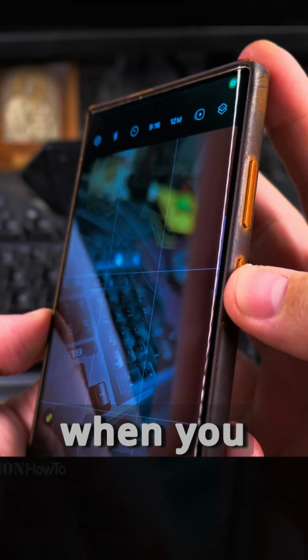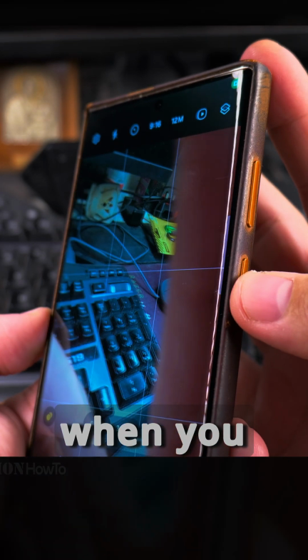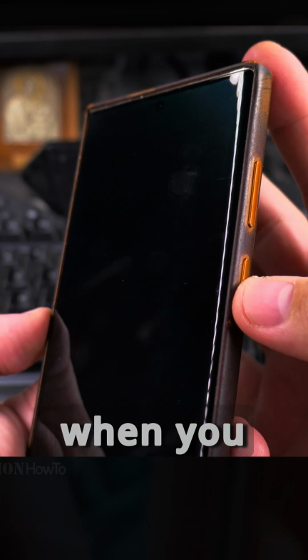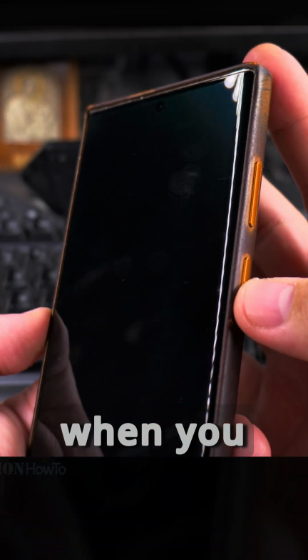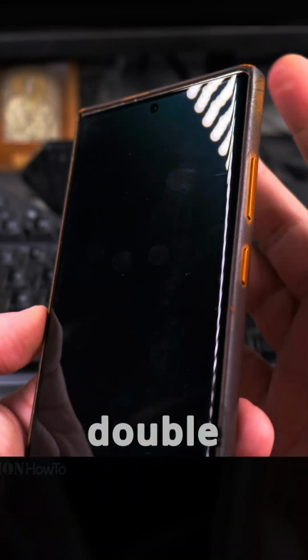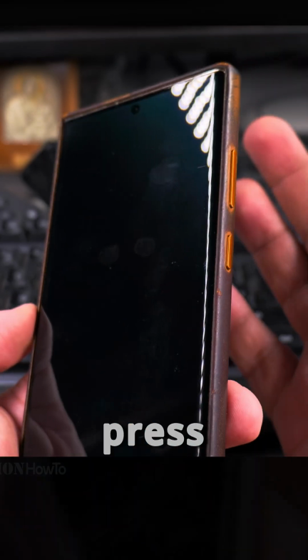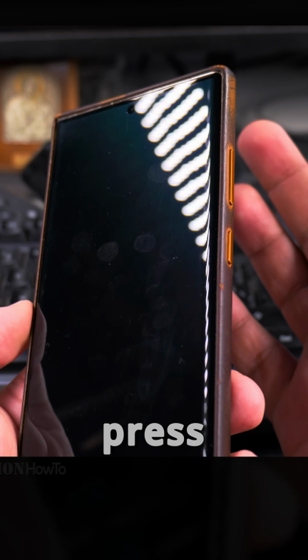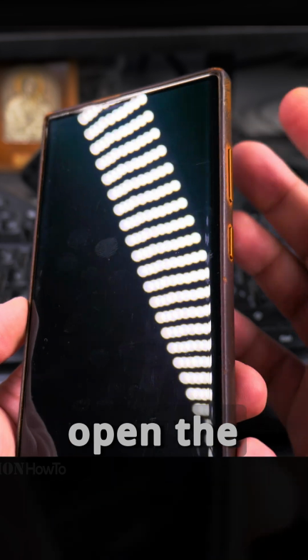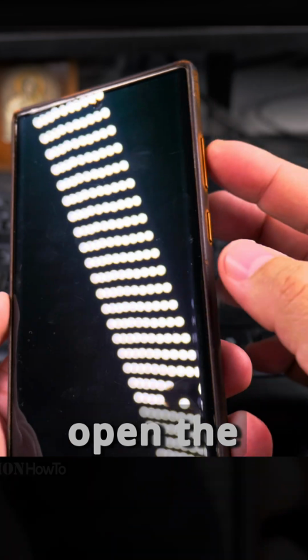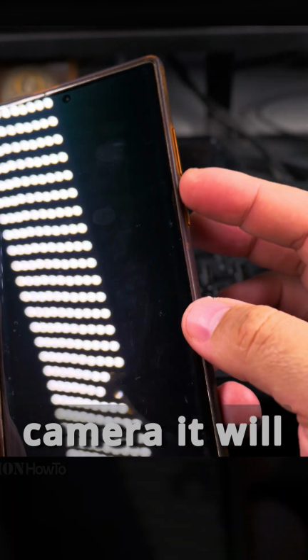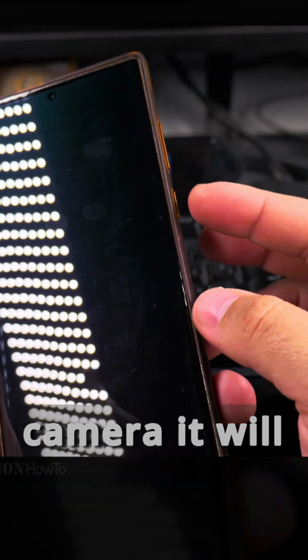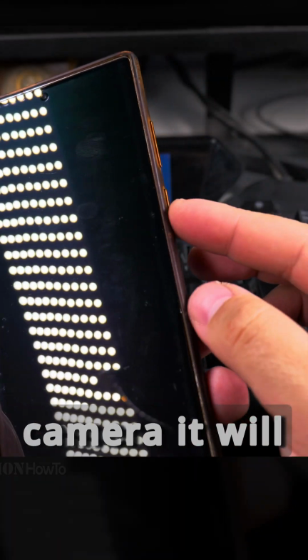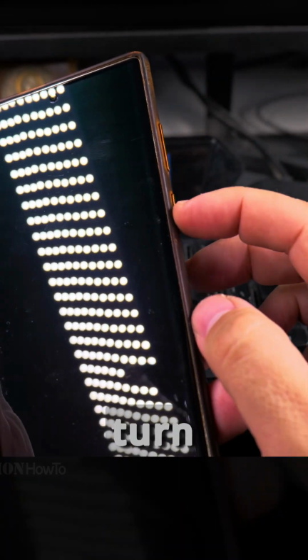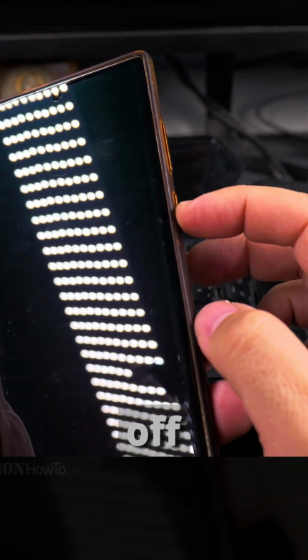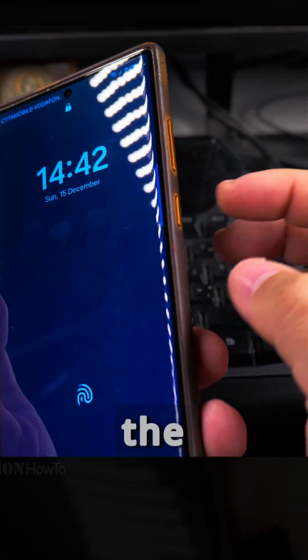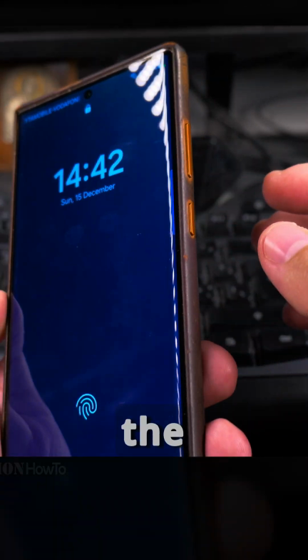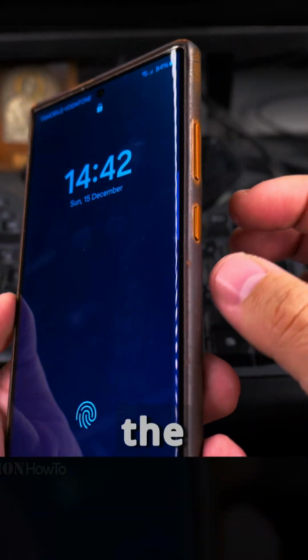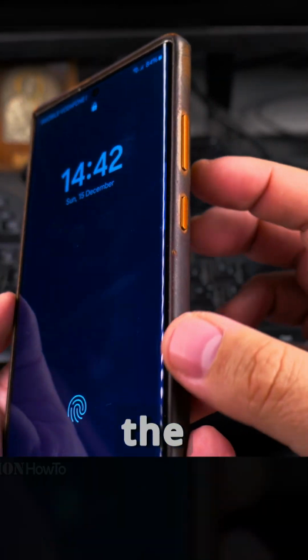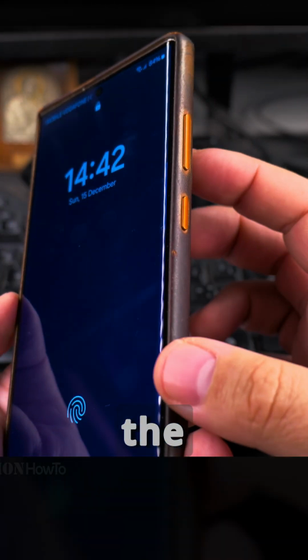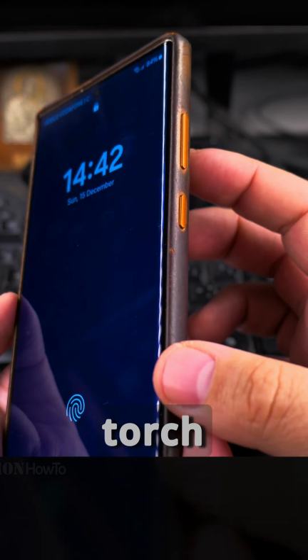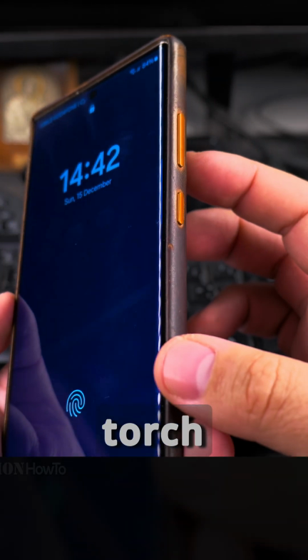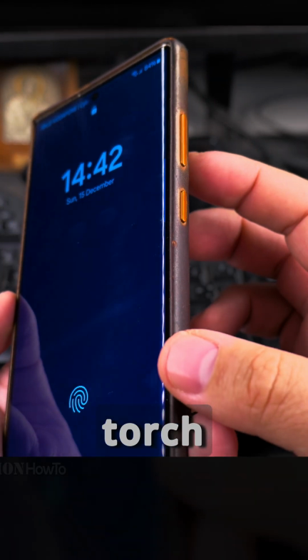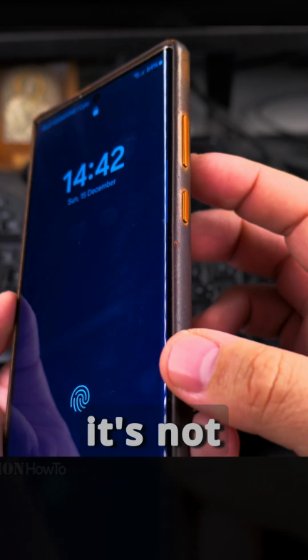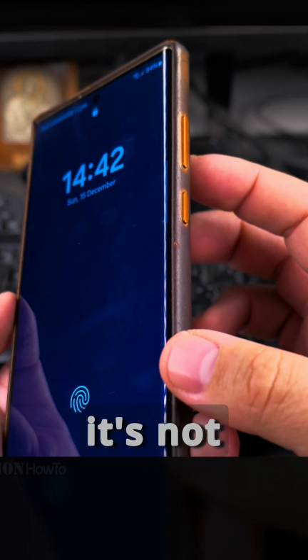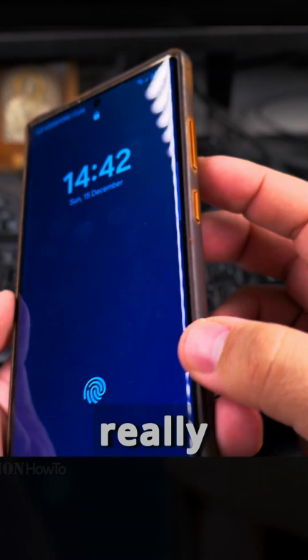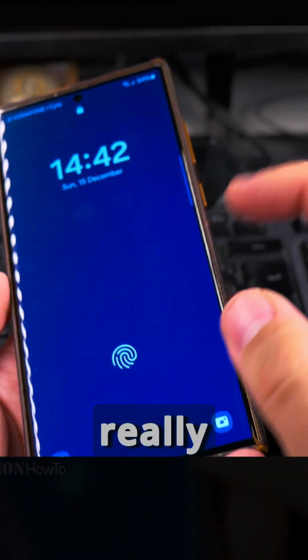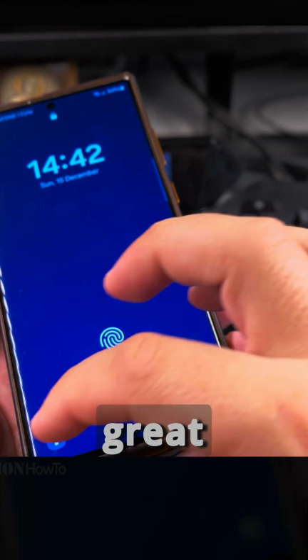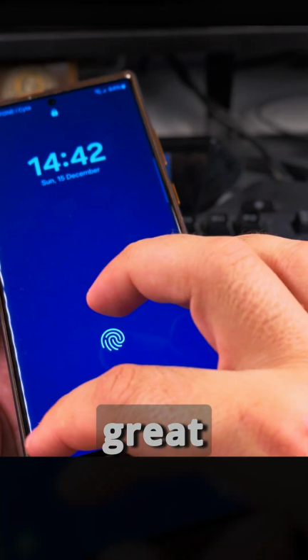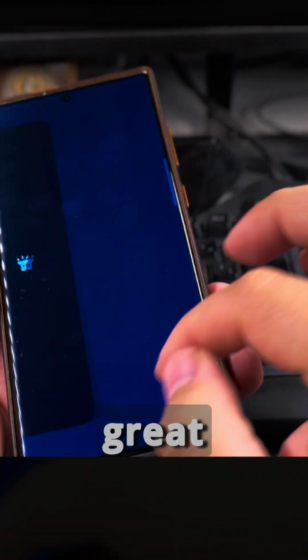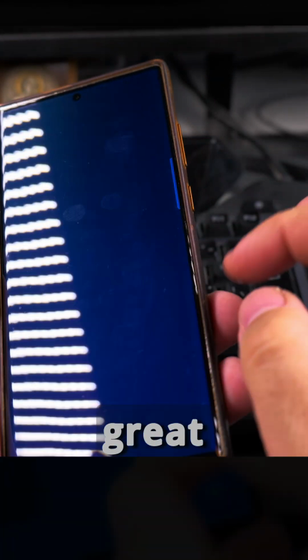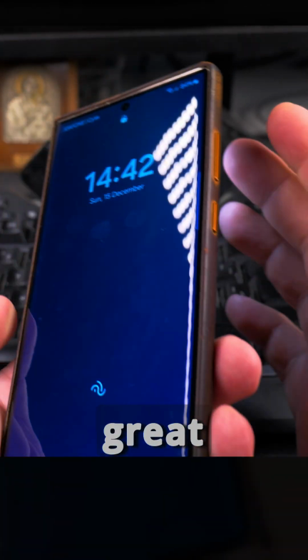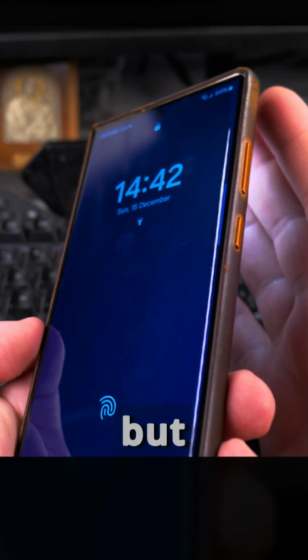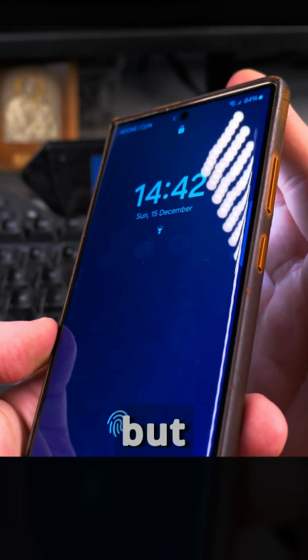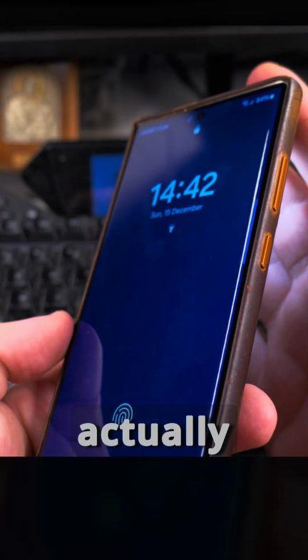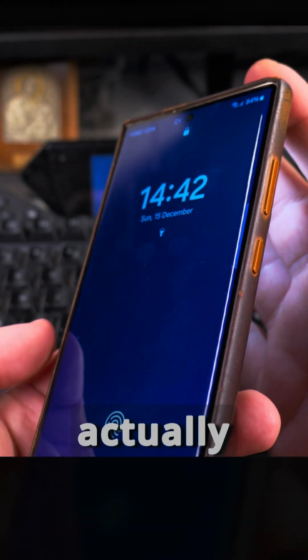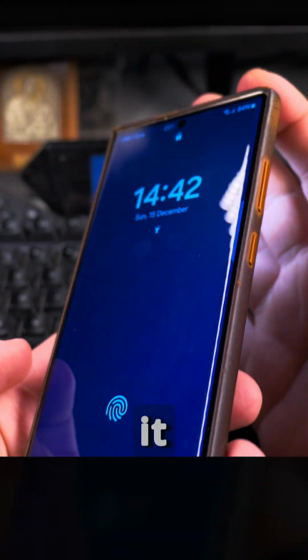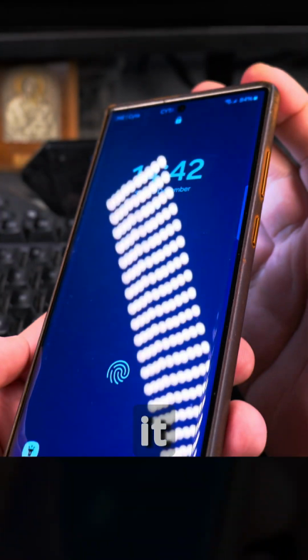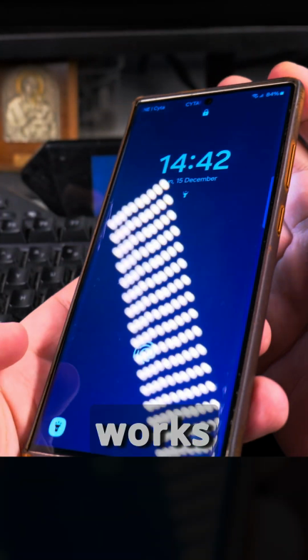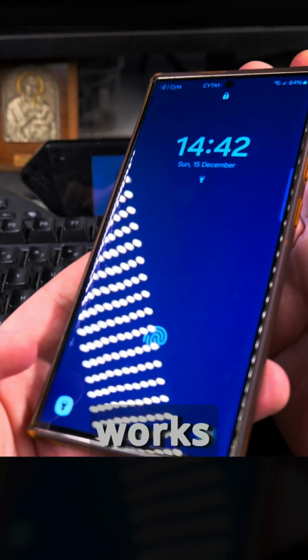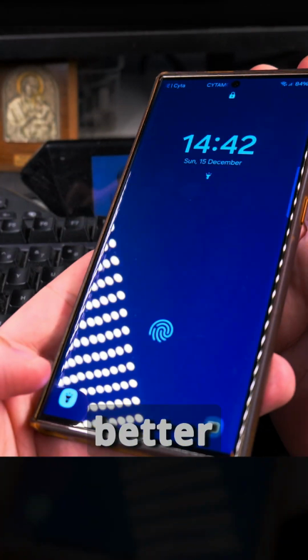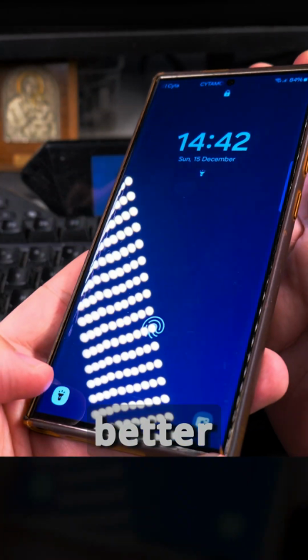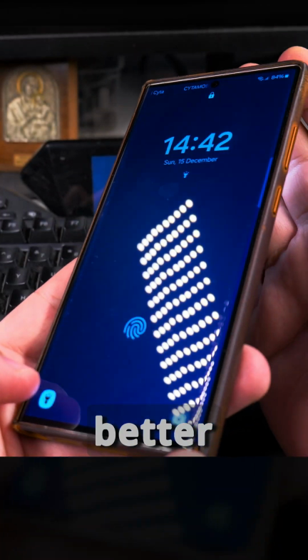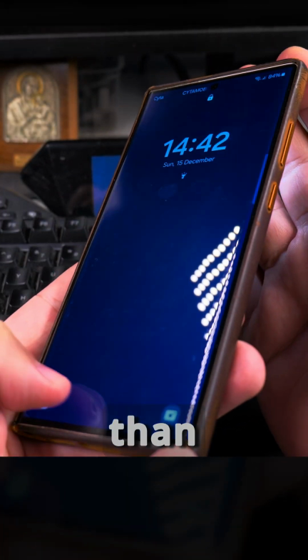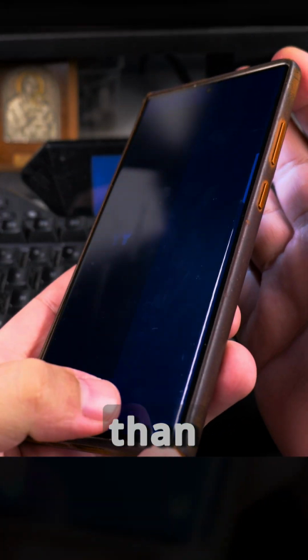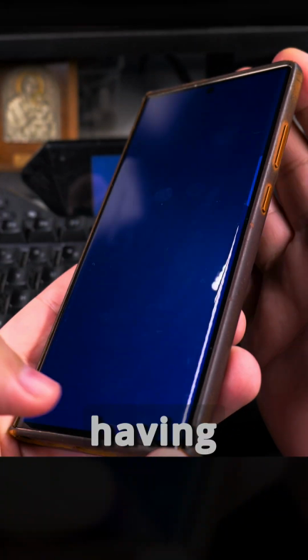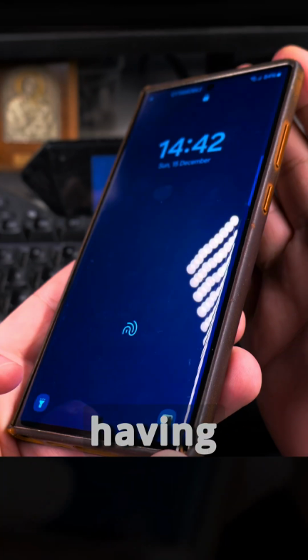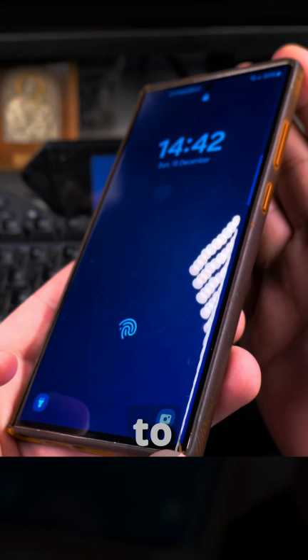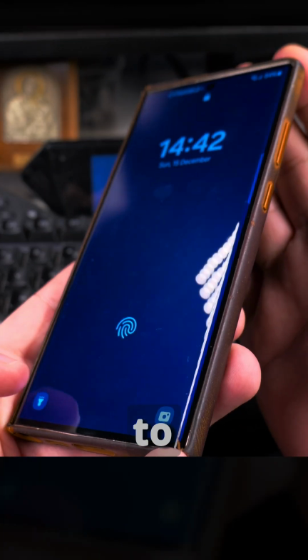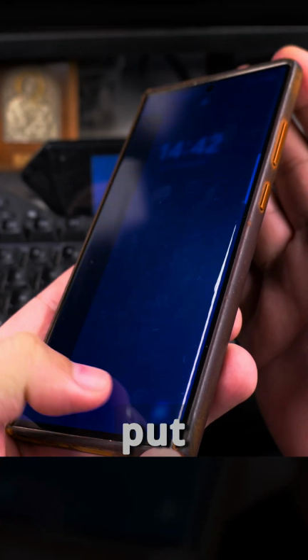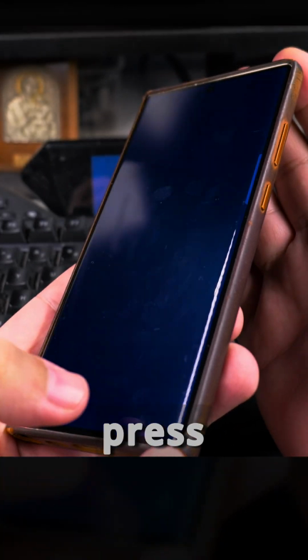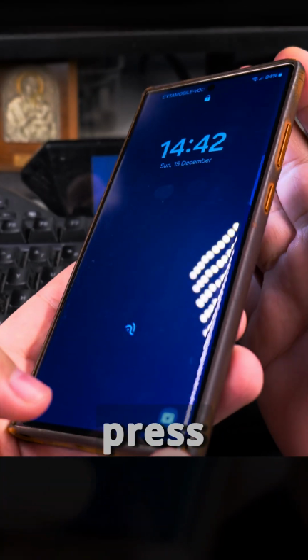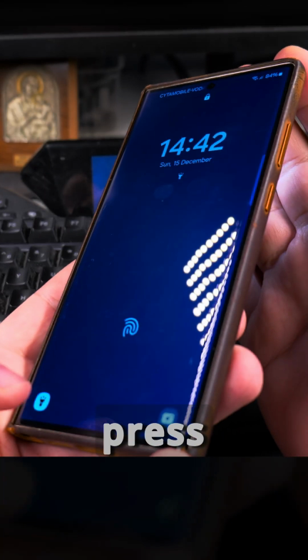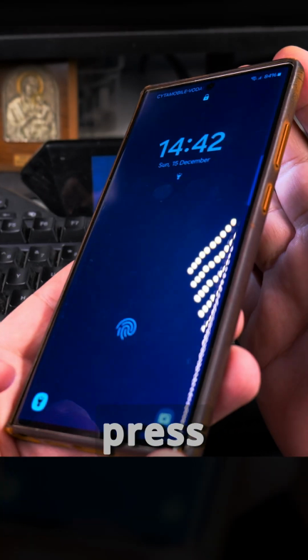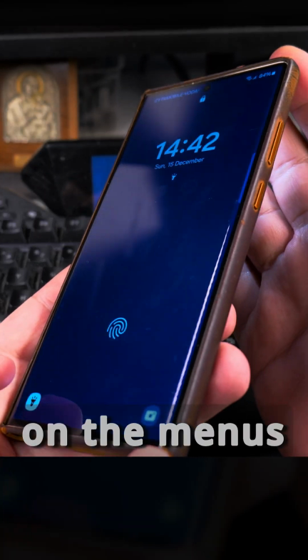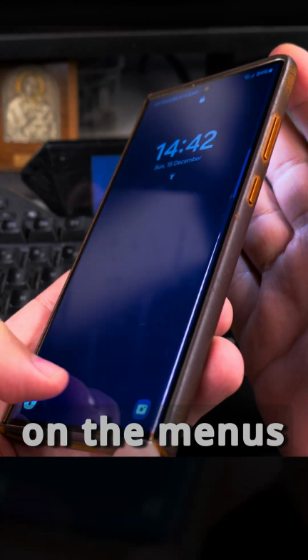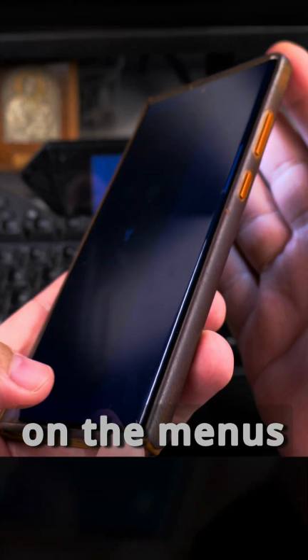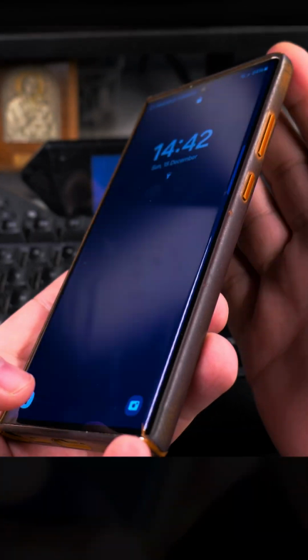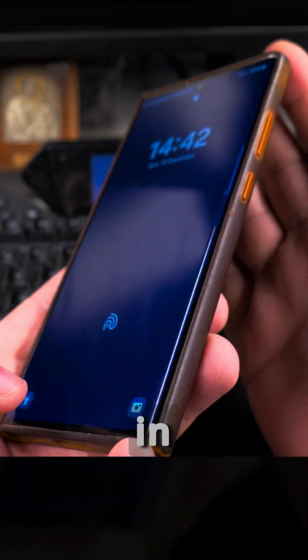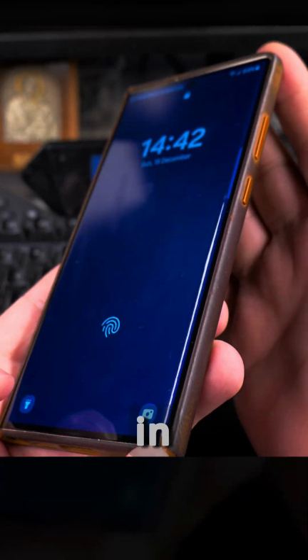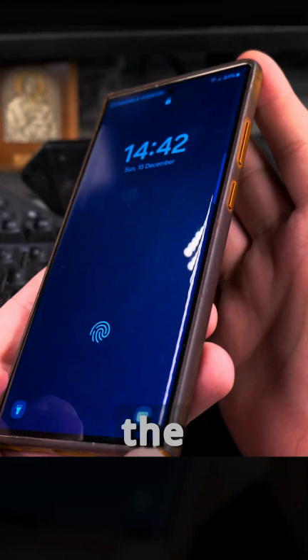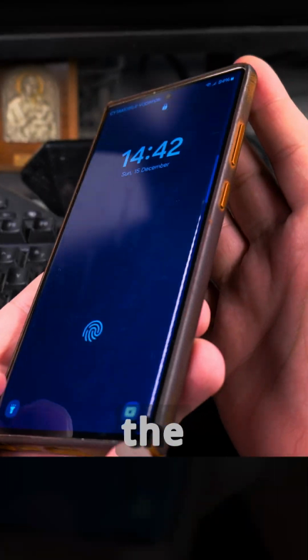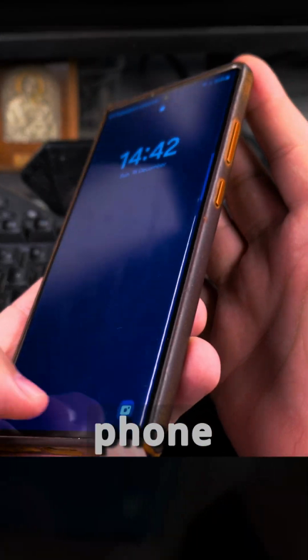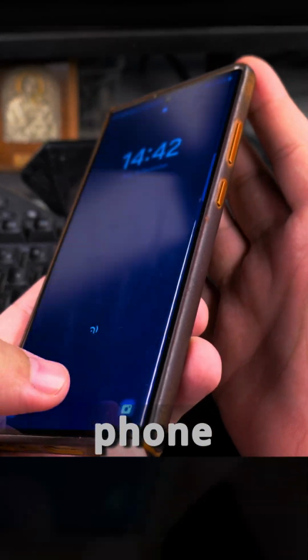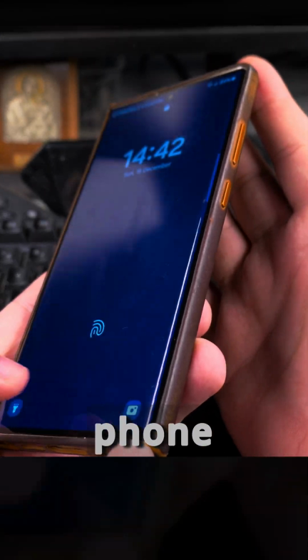When you double press to open the camera, it will turn off the torch. It's not really great, but it works better than having to press through the menus in the phone.